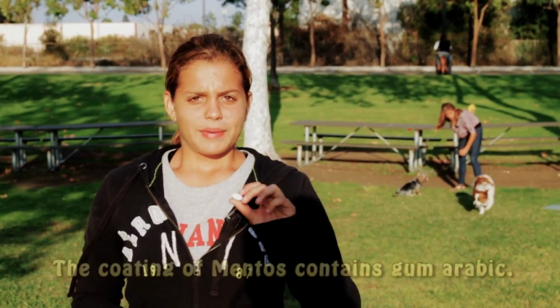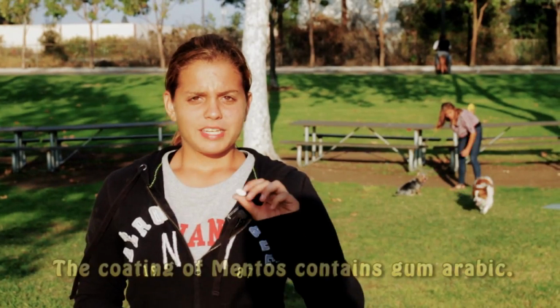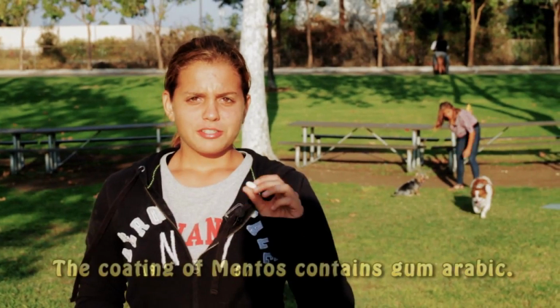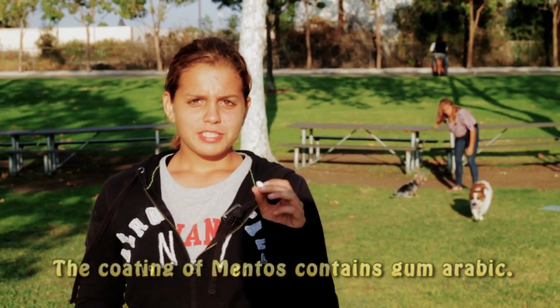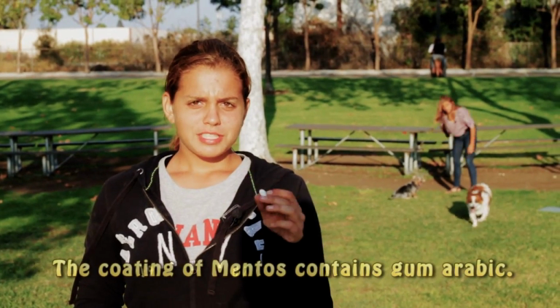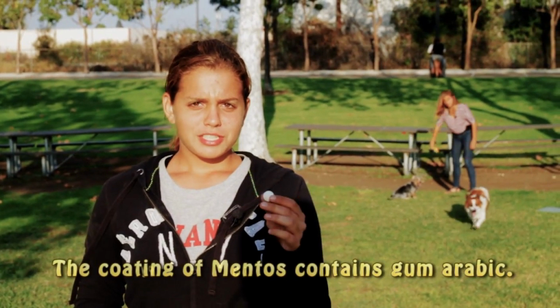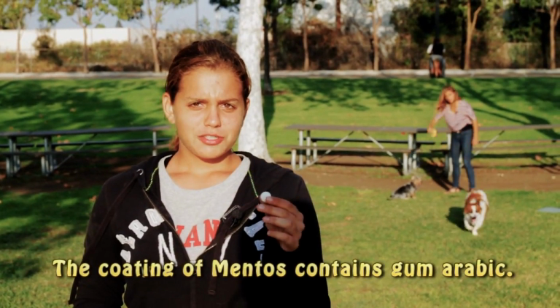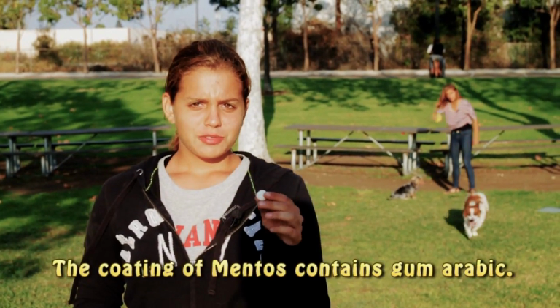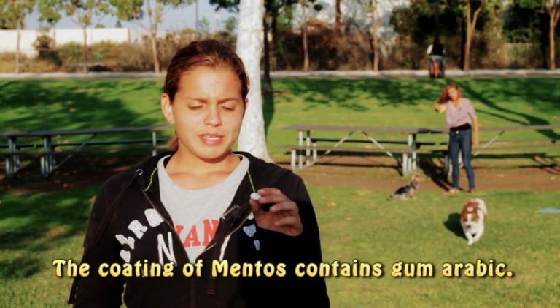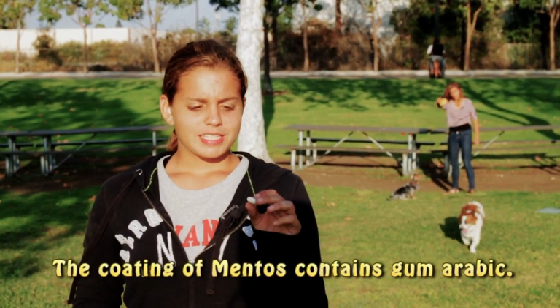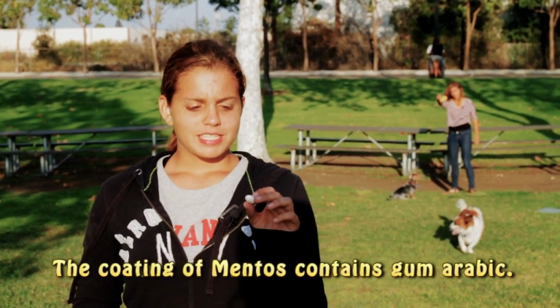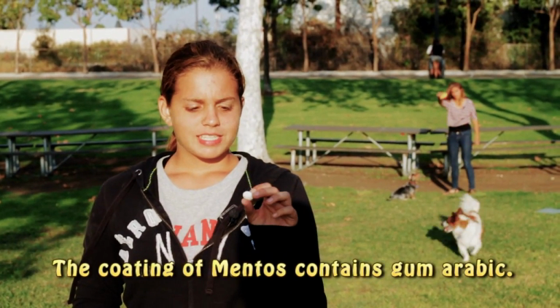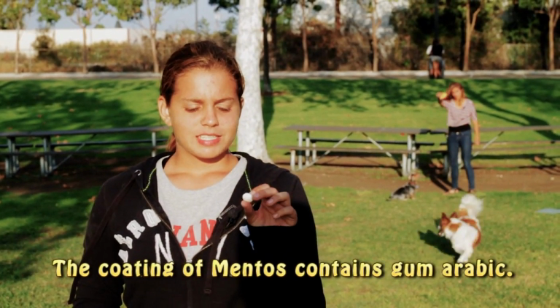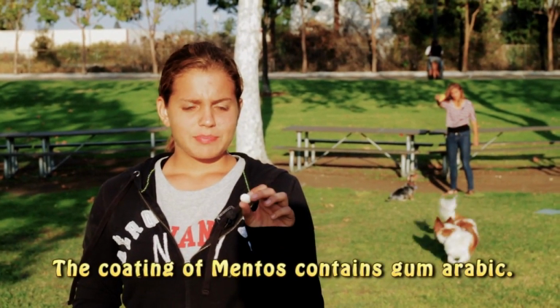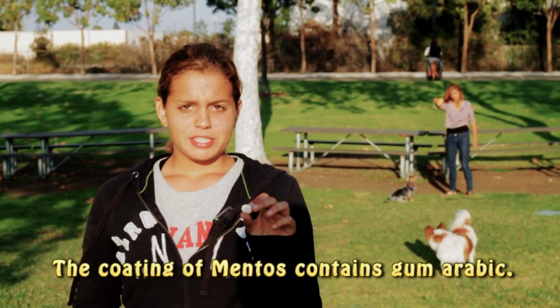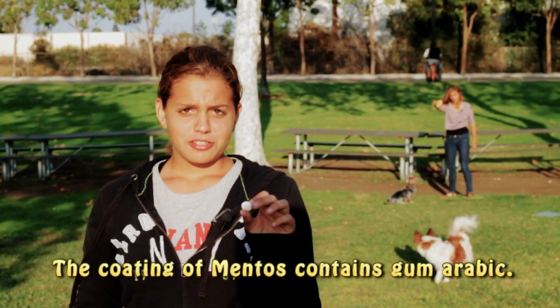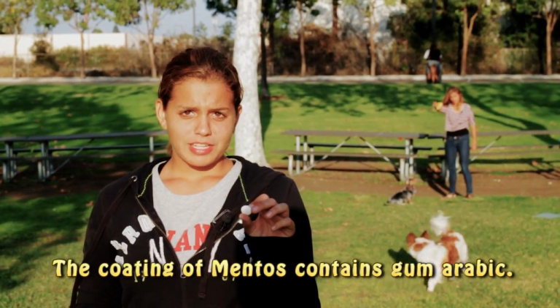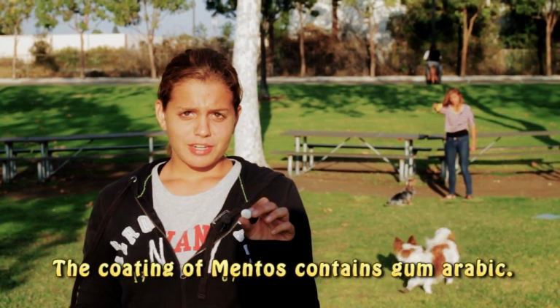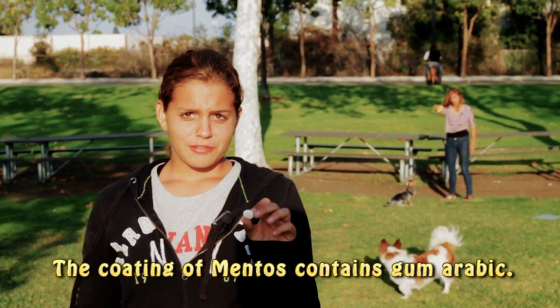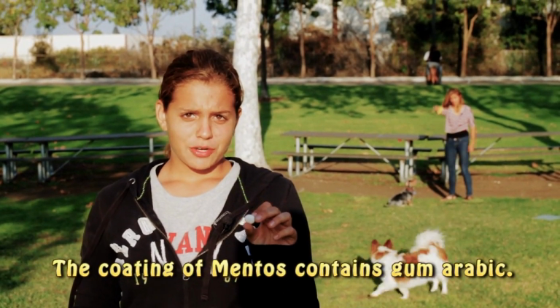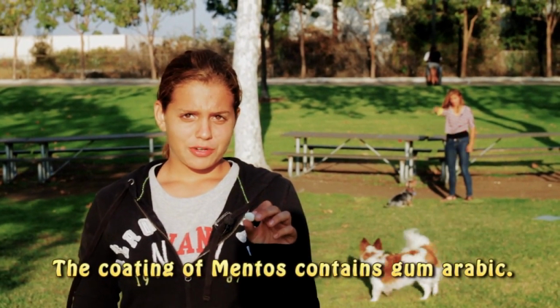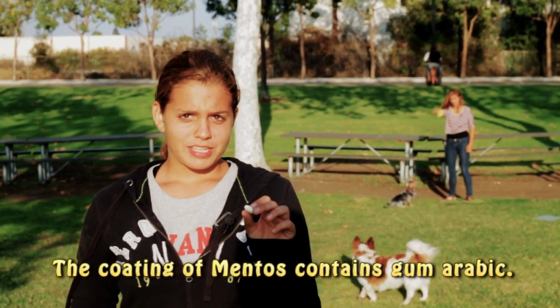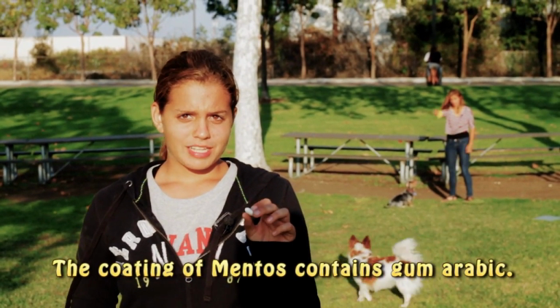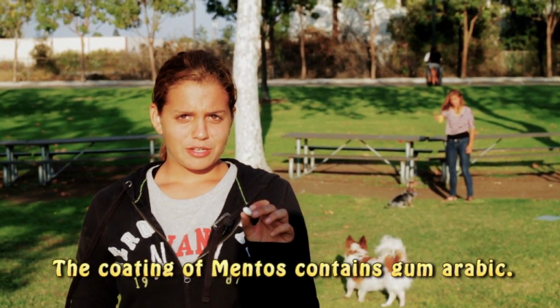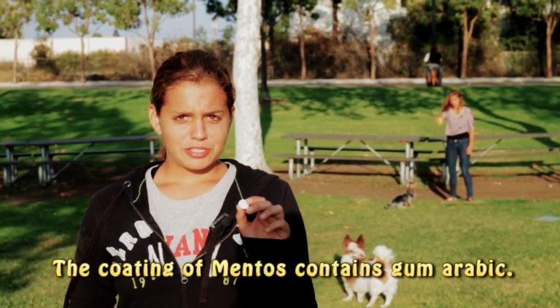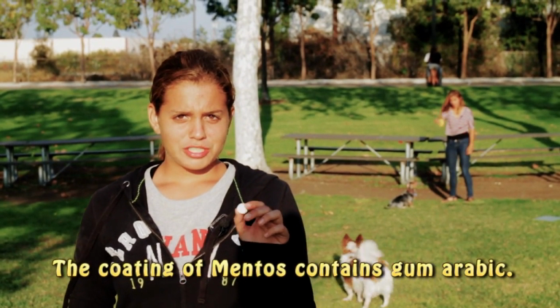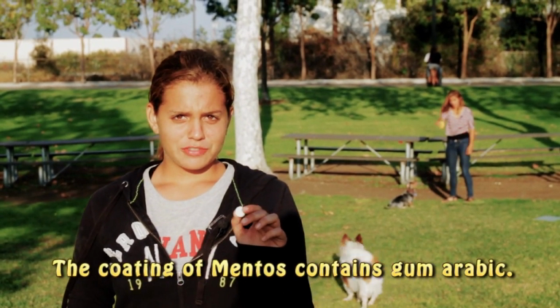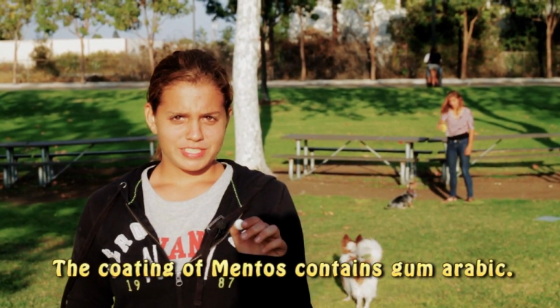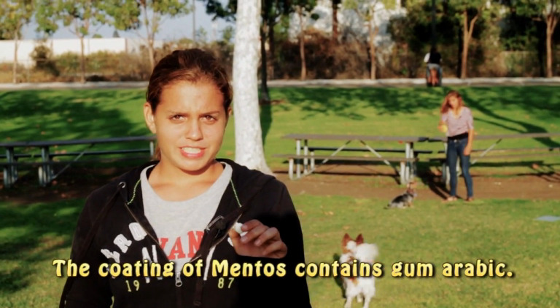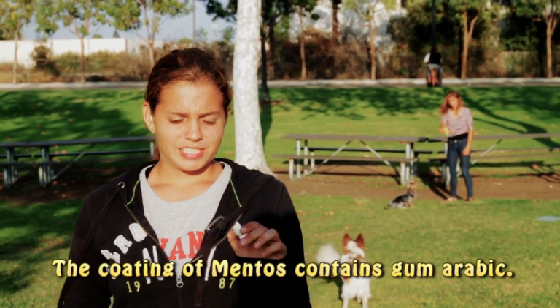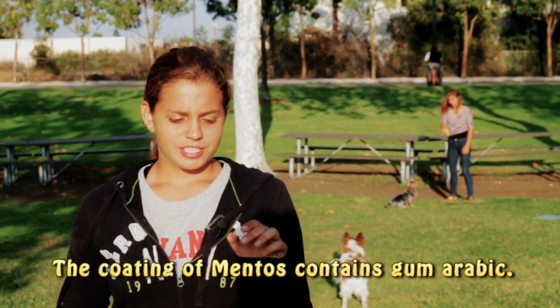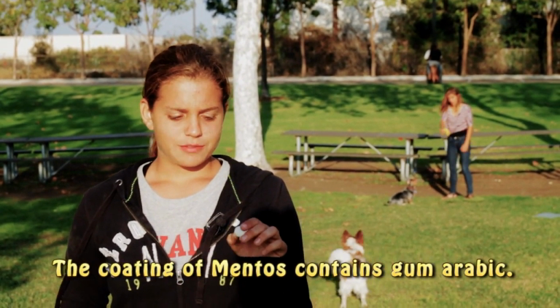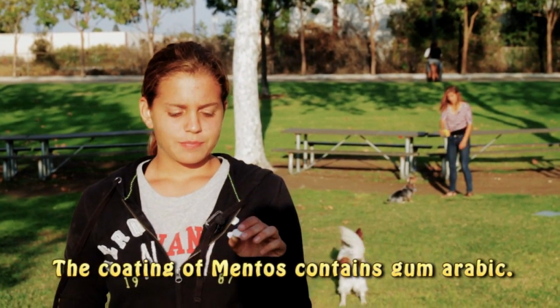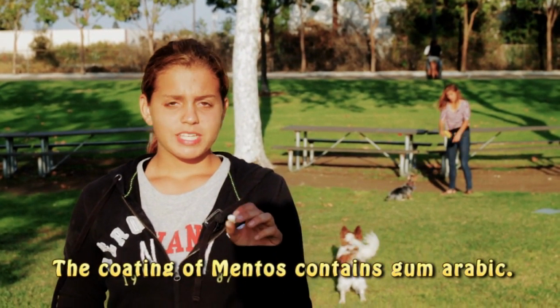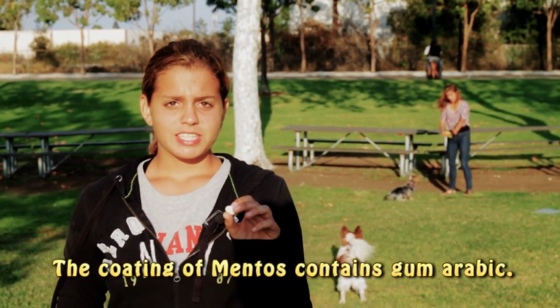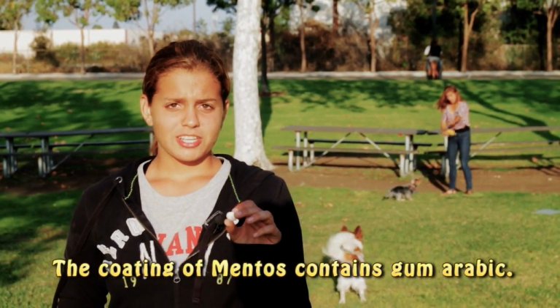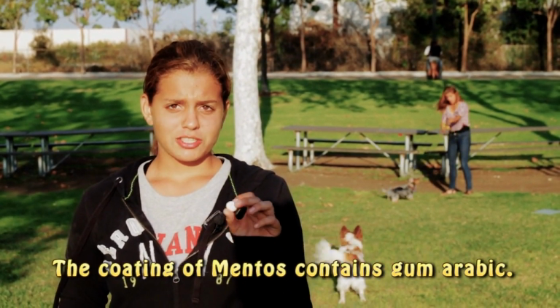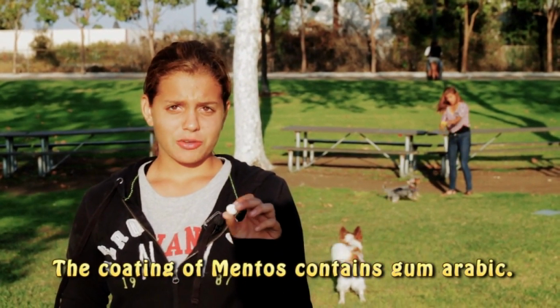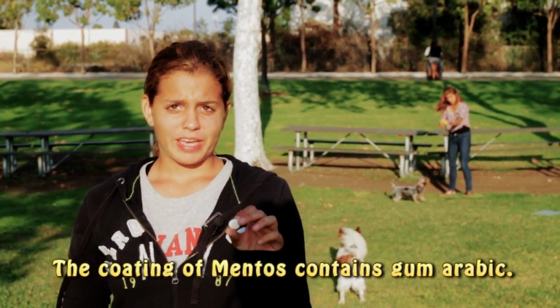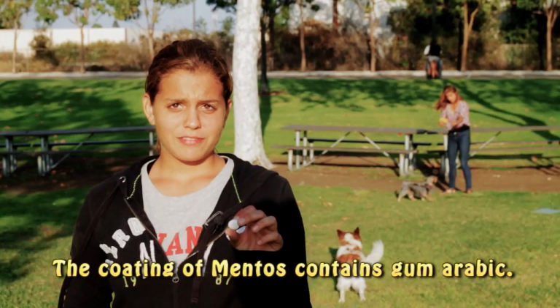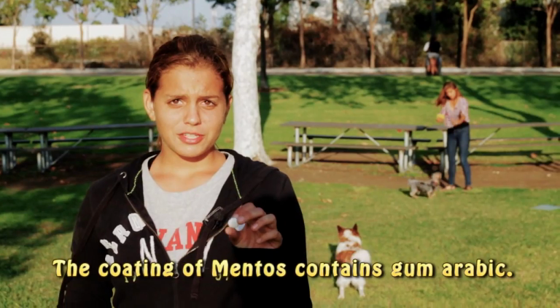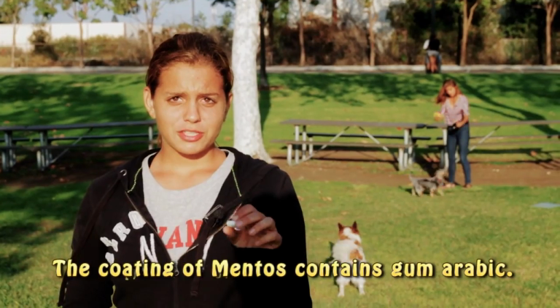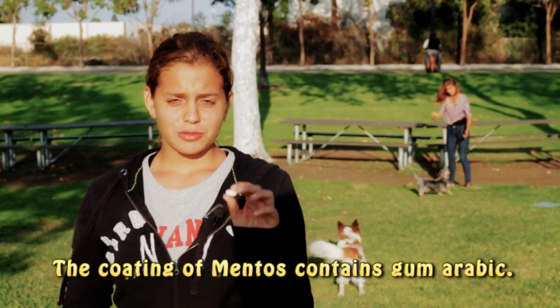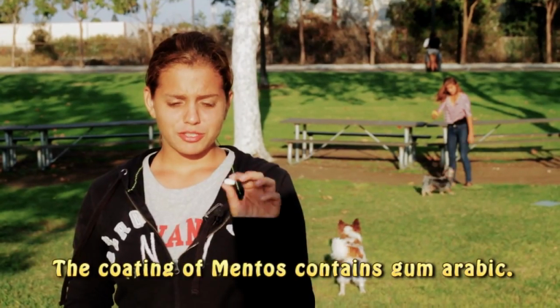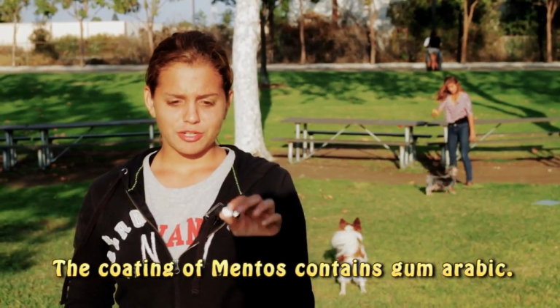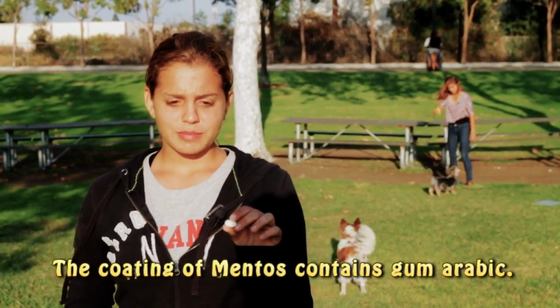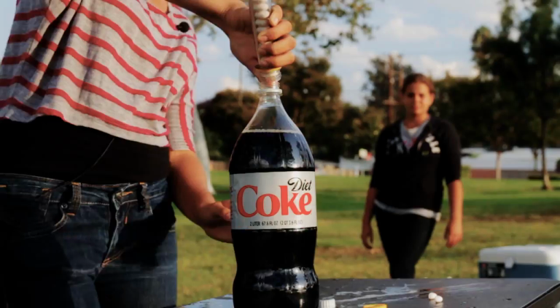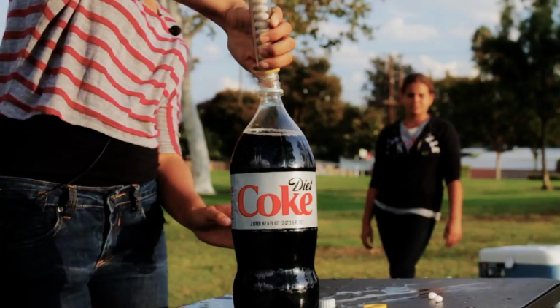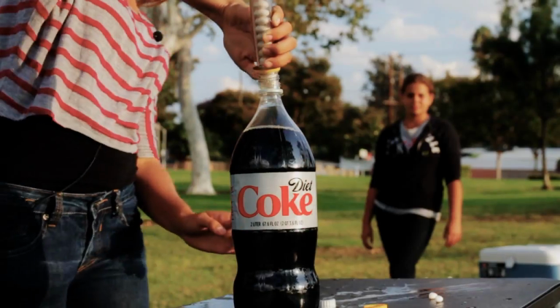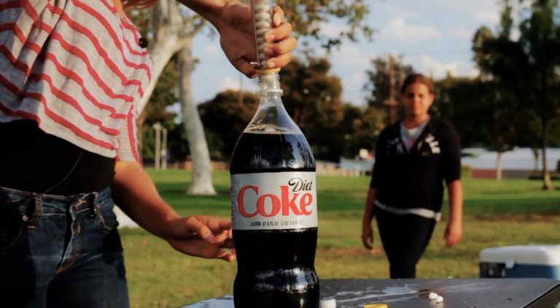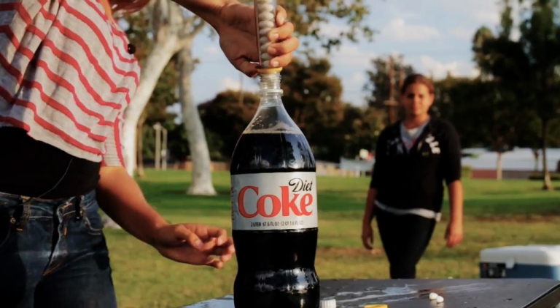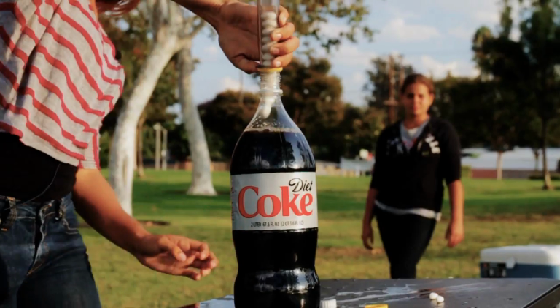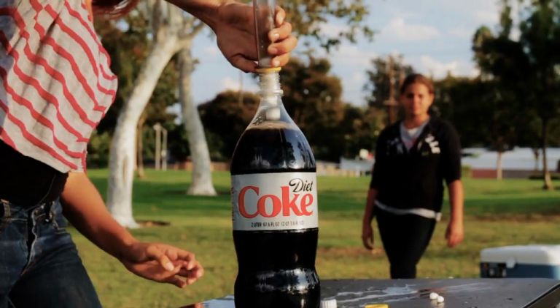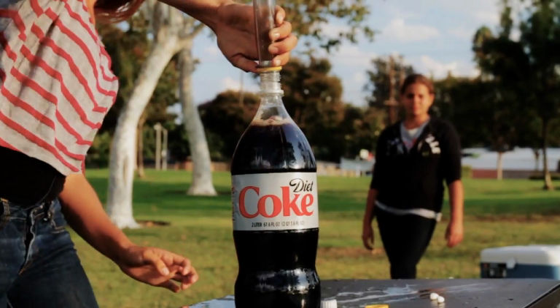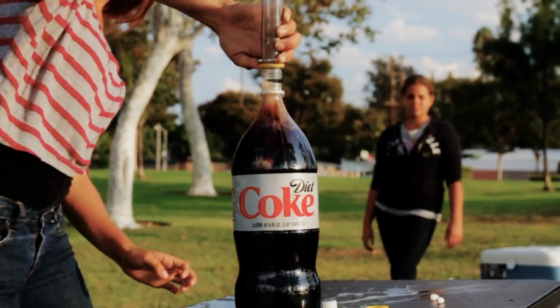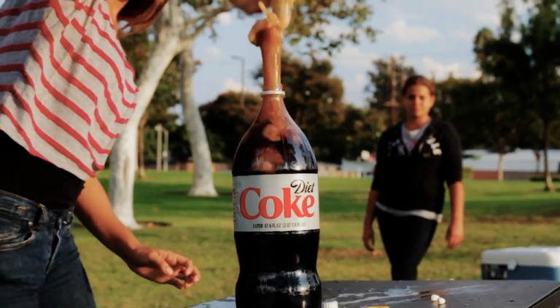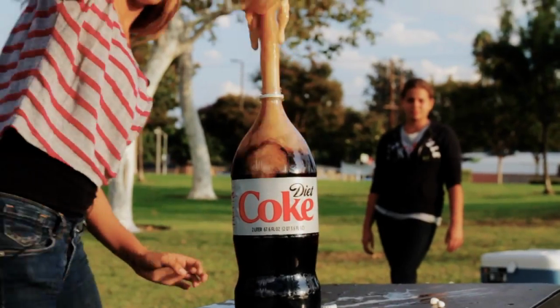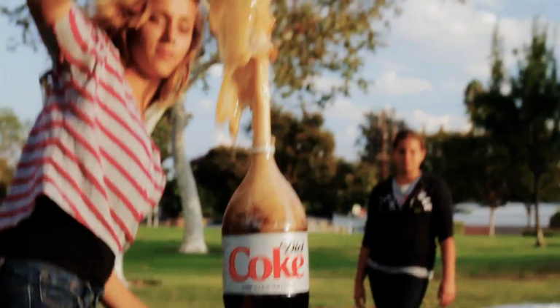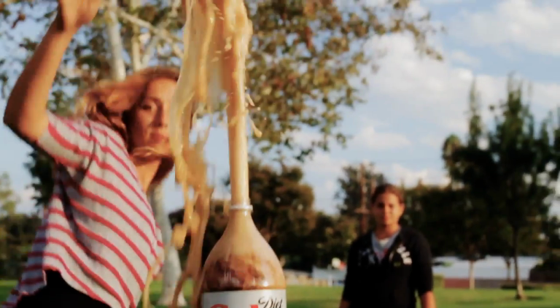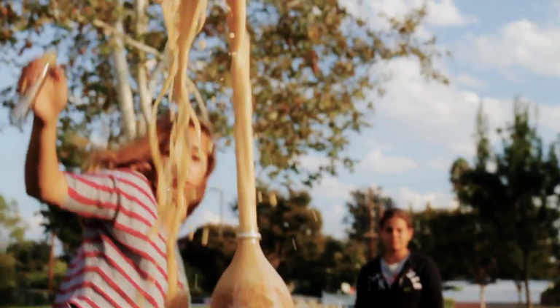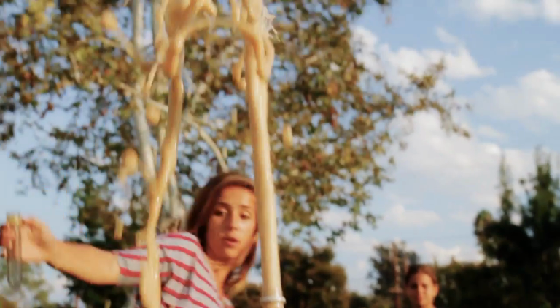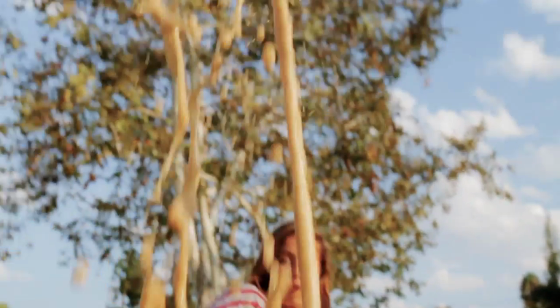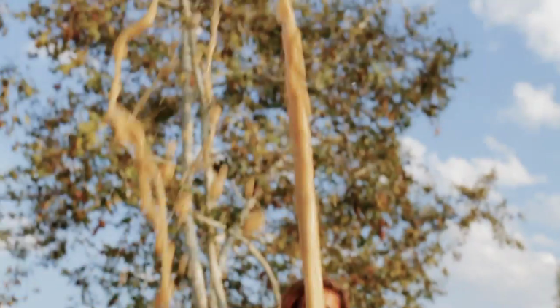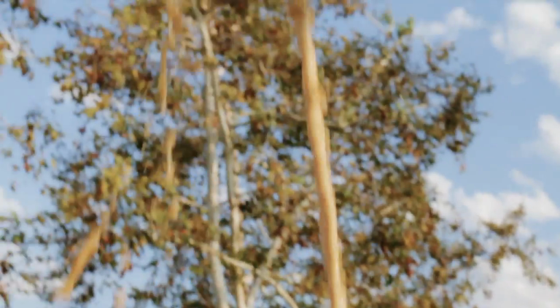Mentos is used because it has a special layer of coating that lowers surface tension. It's also heavier so it drops down faster into the bottle, creating more bubbles.